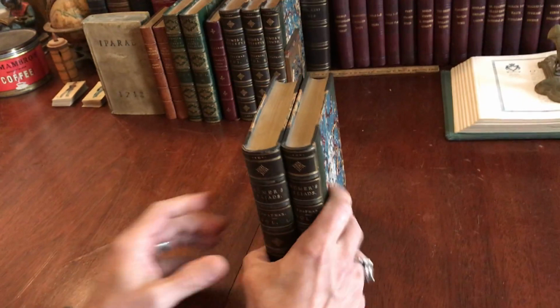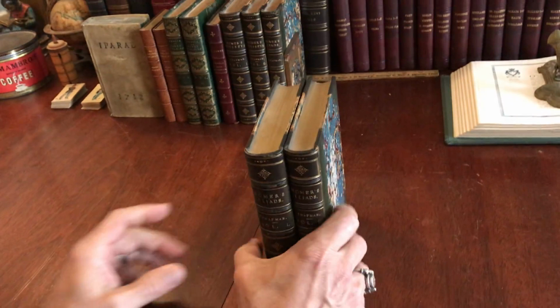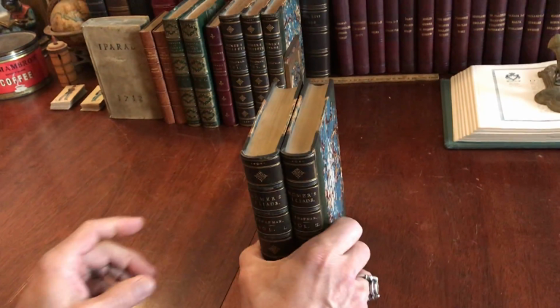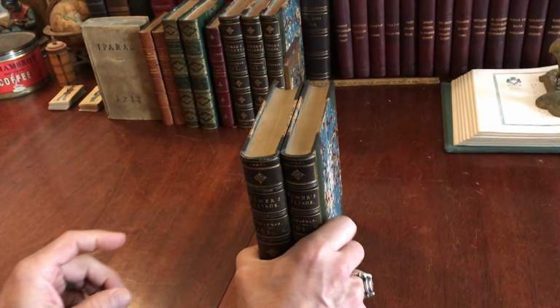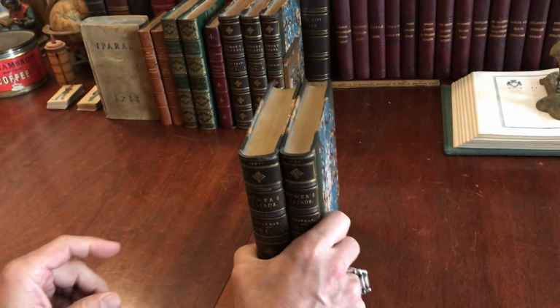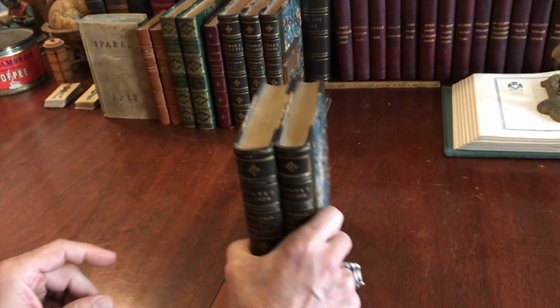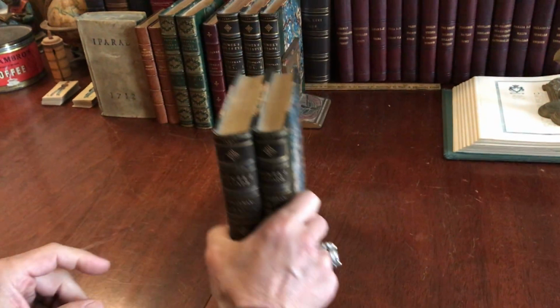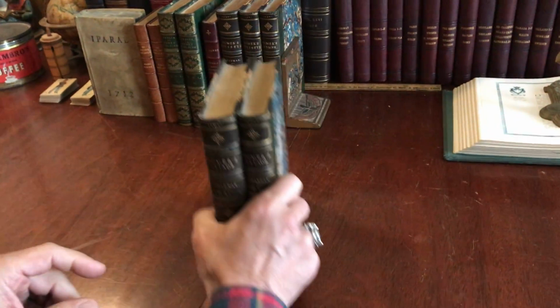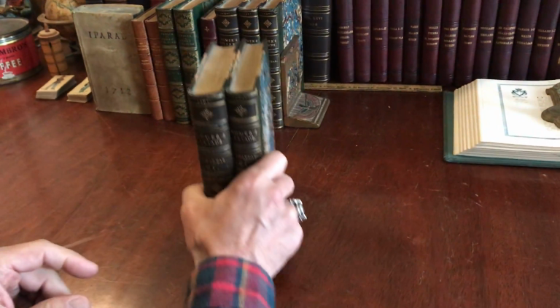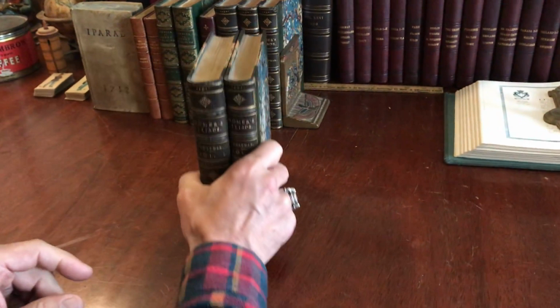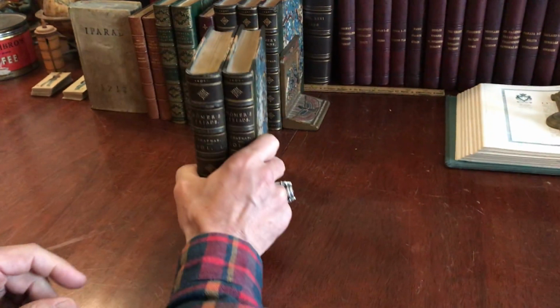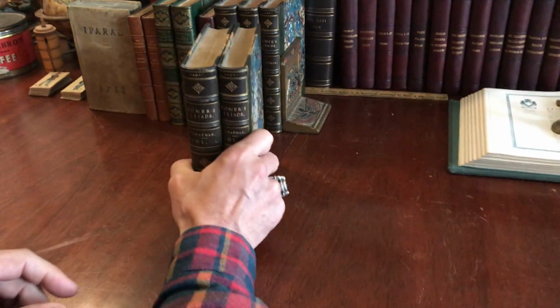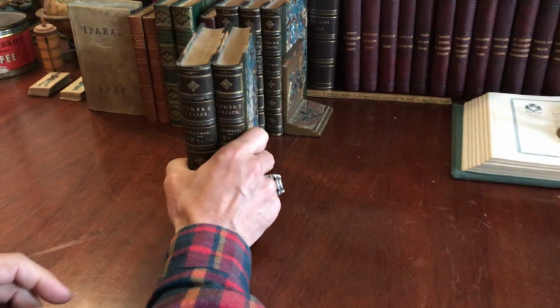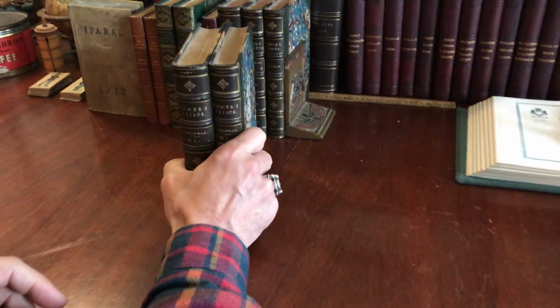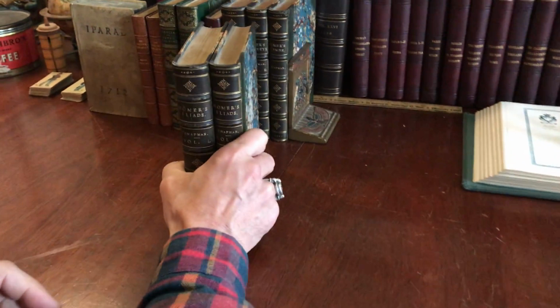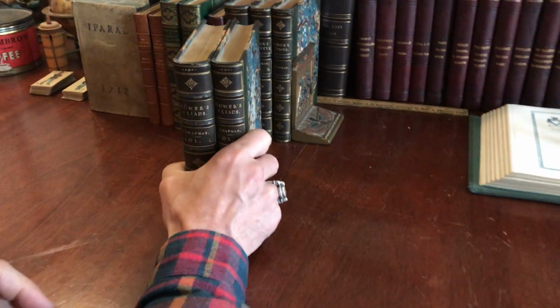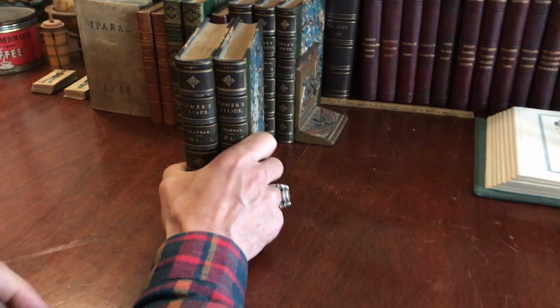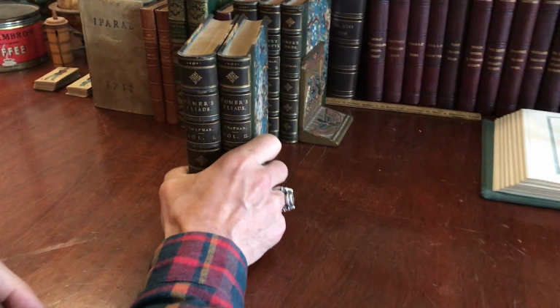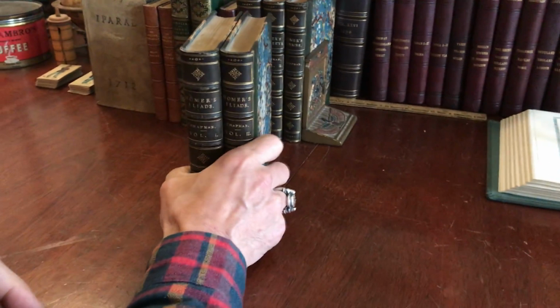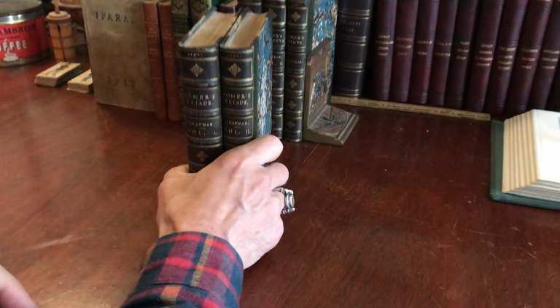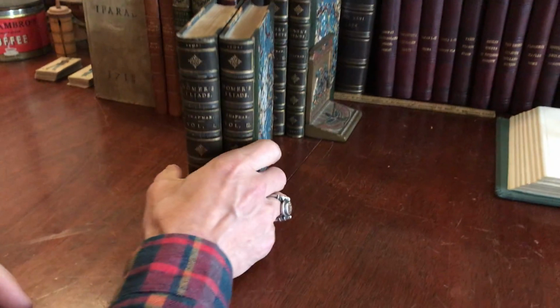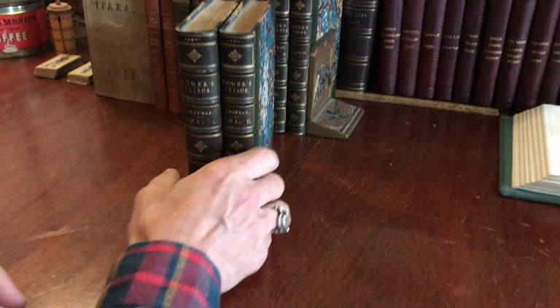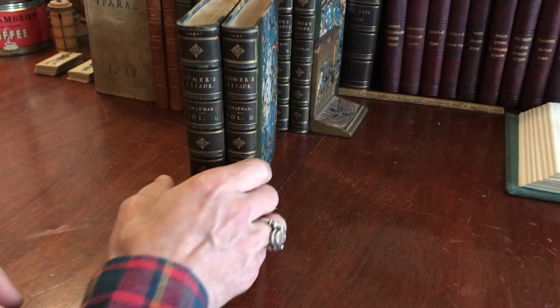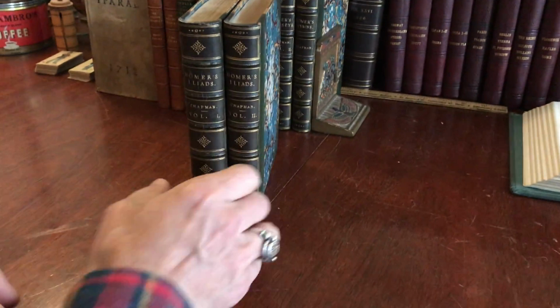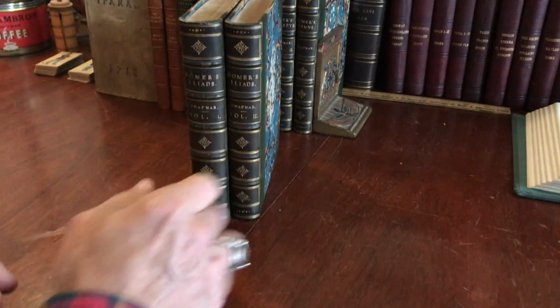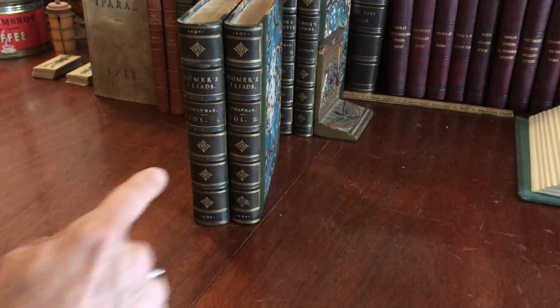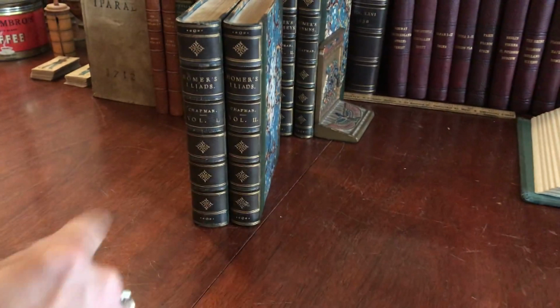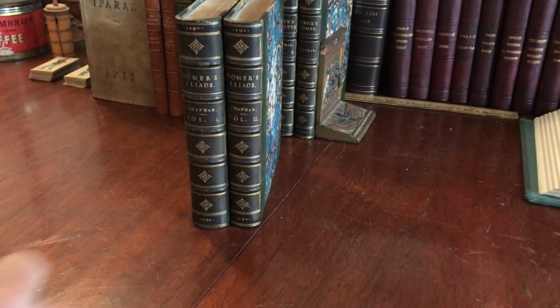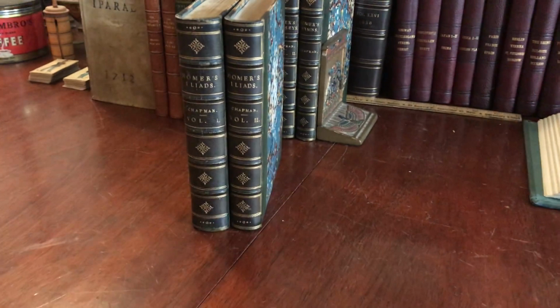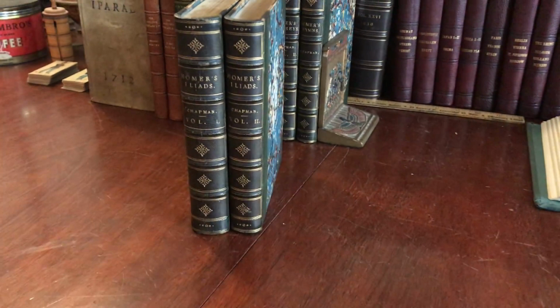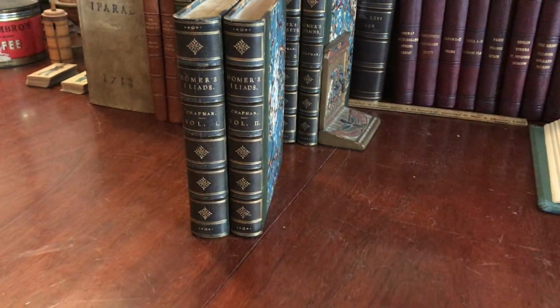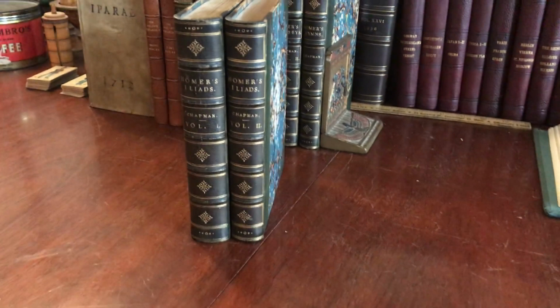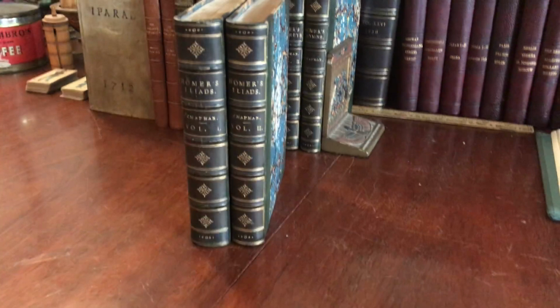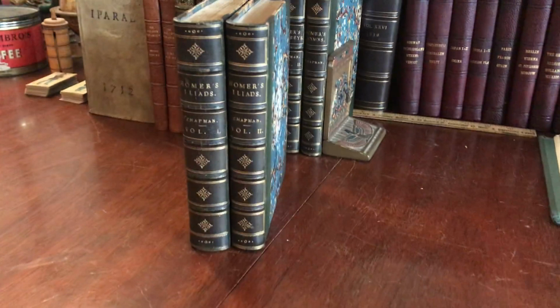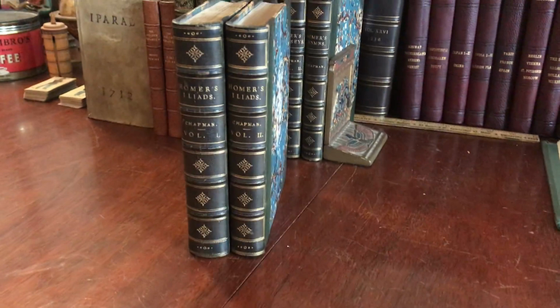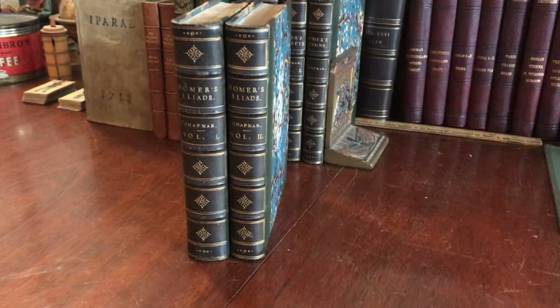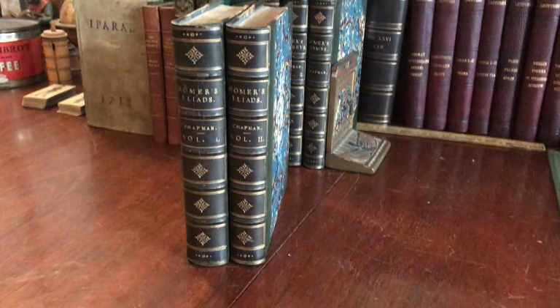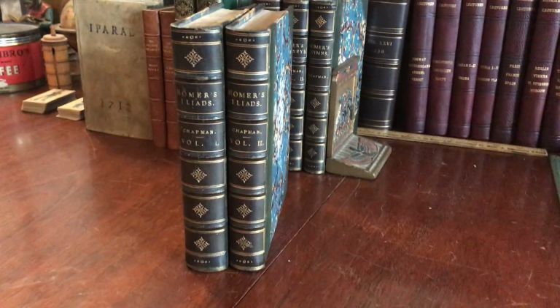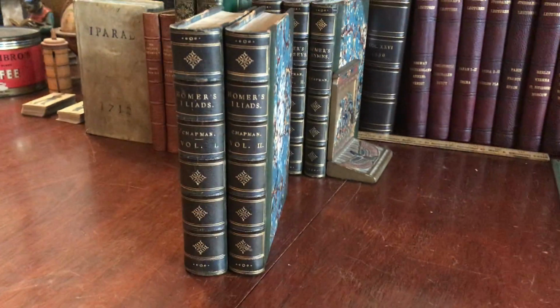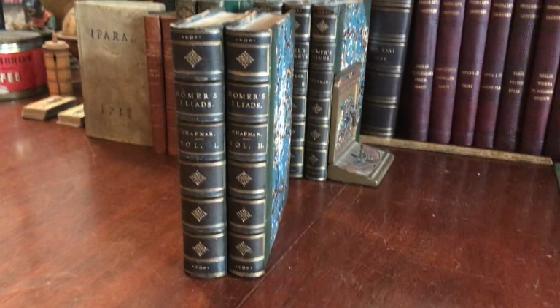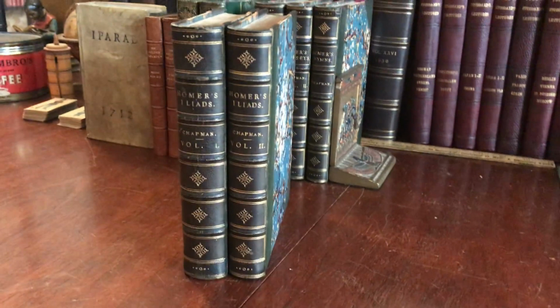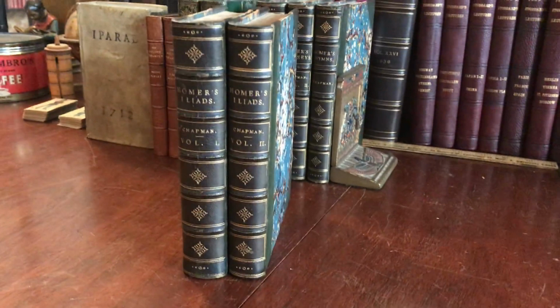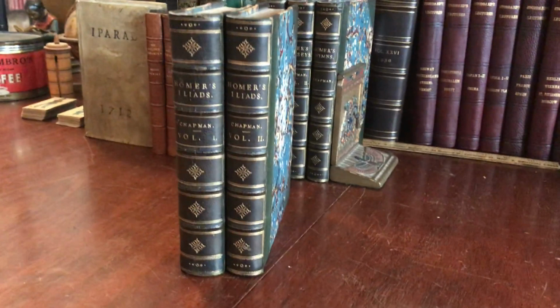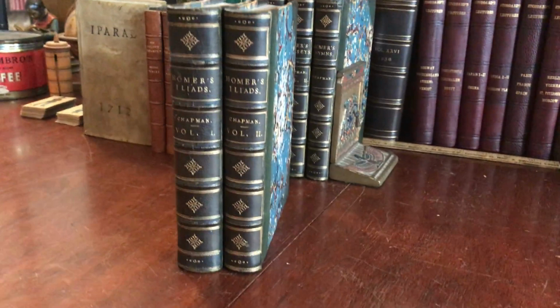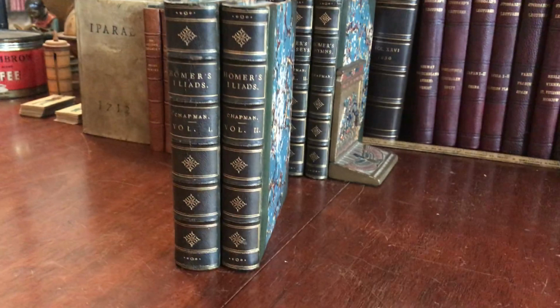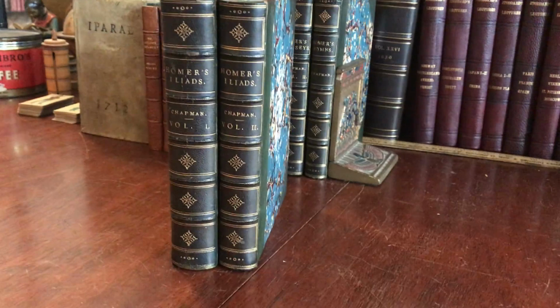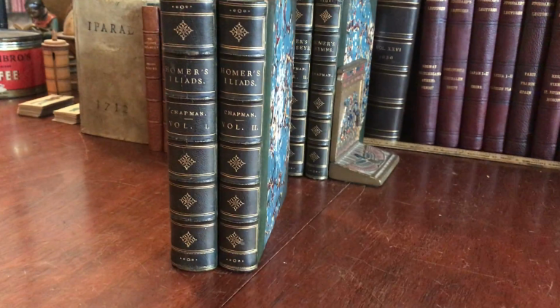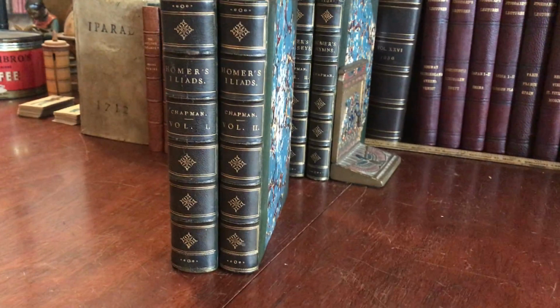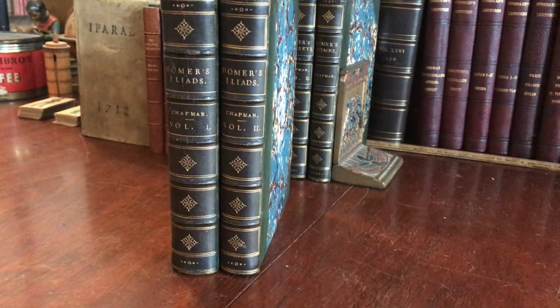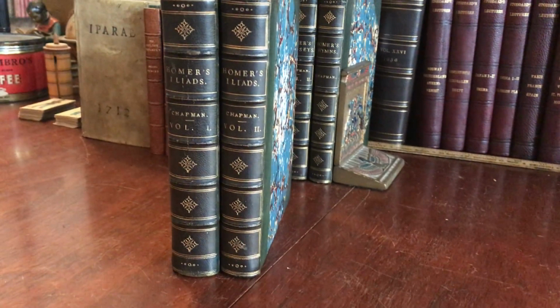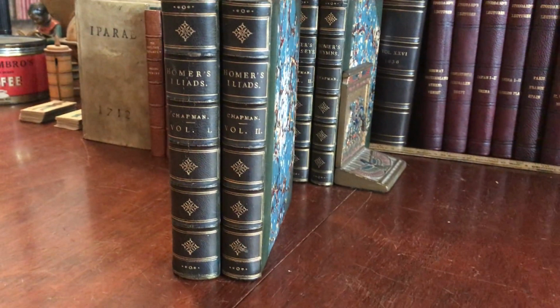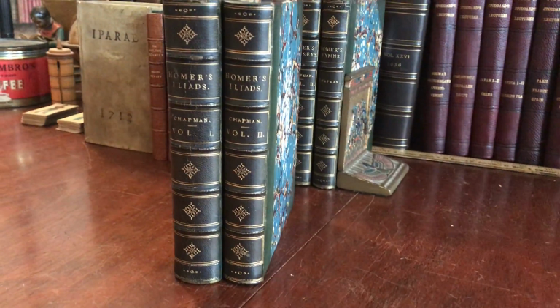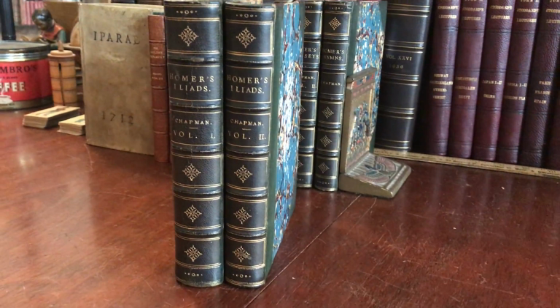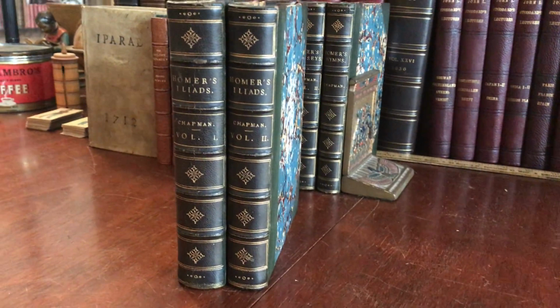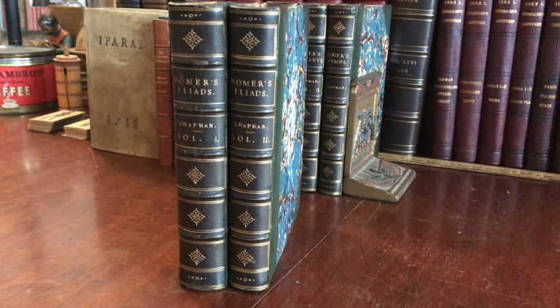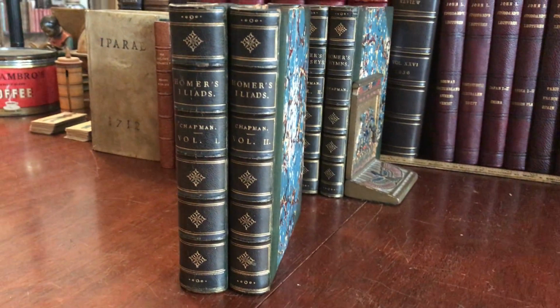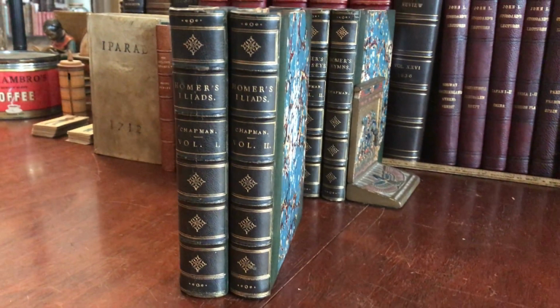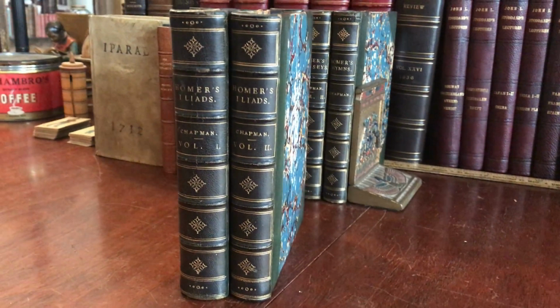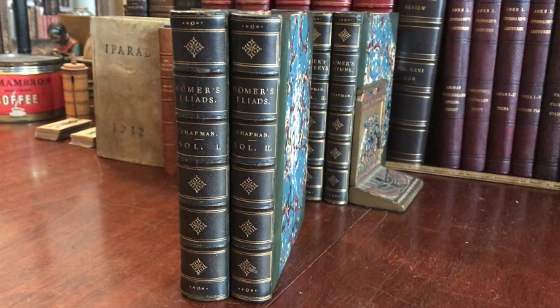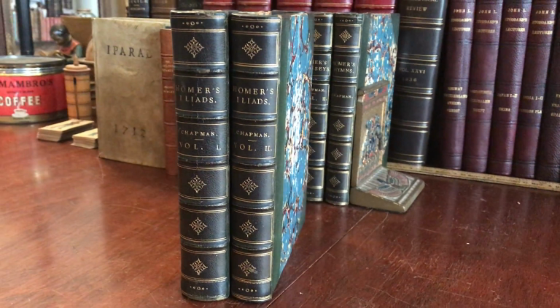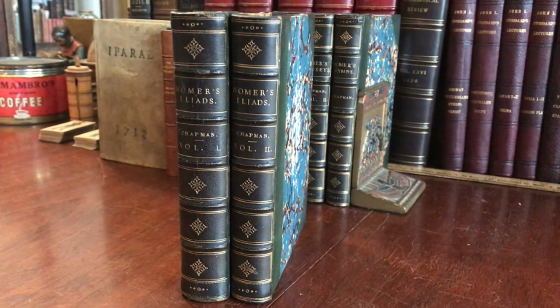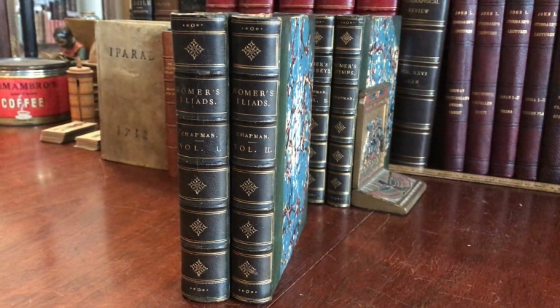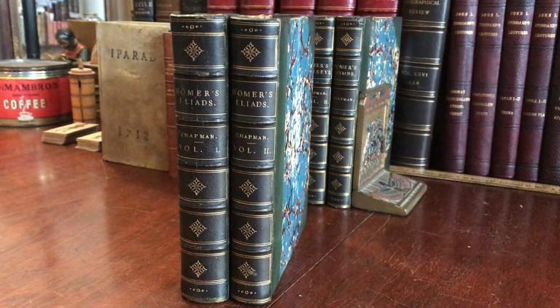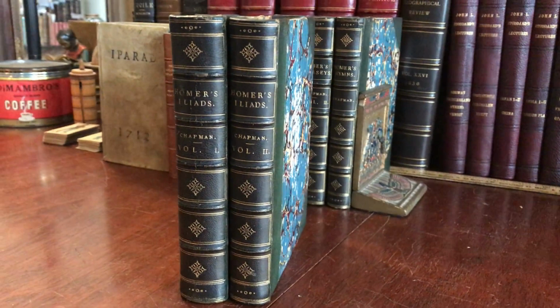This beautiful two-volume set is available now online from me, Brian DeMambro.